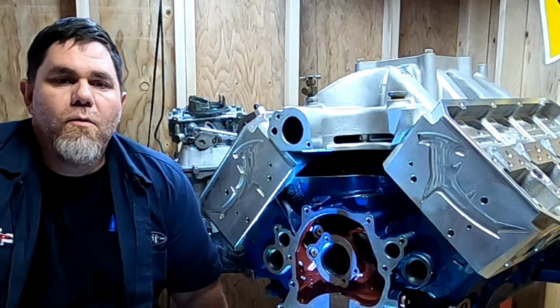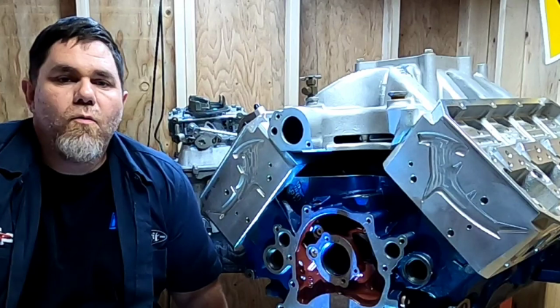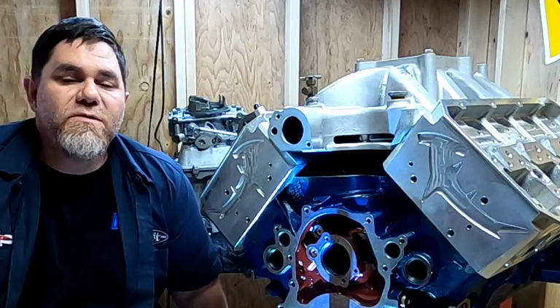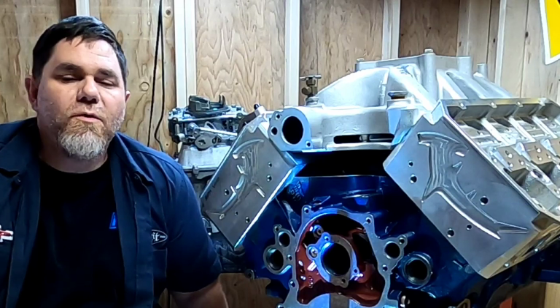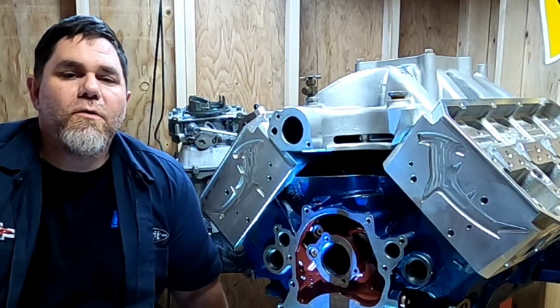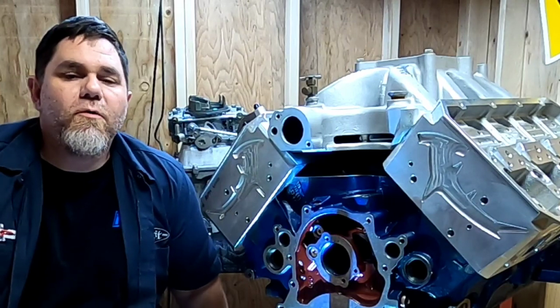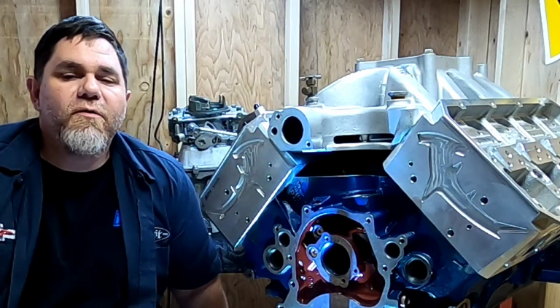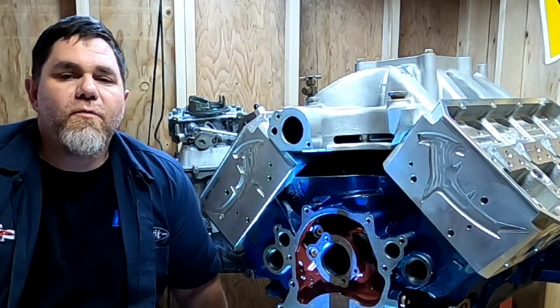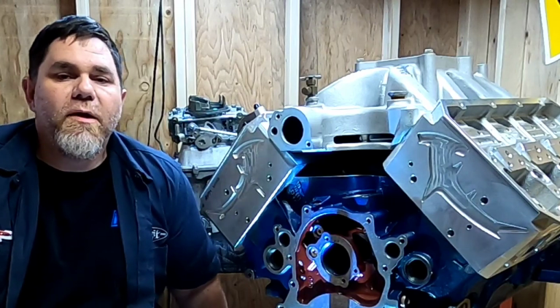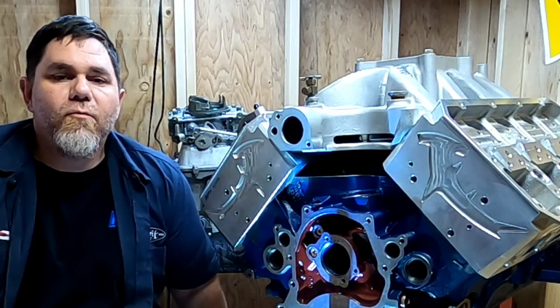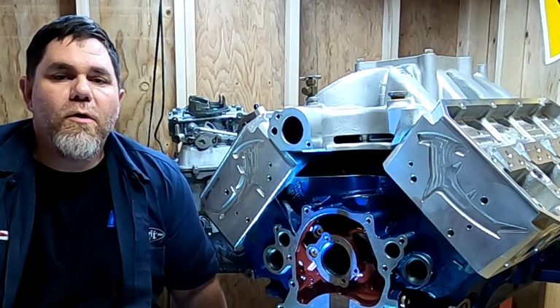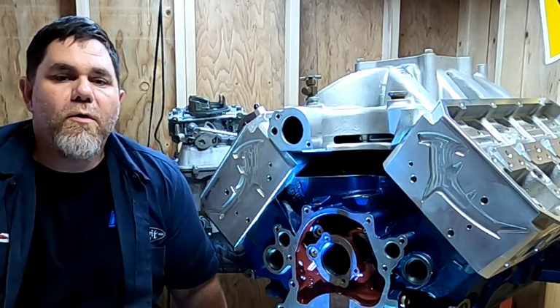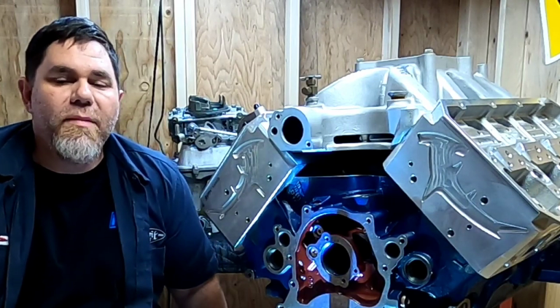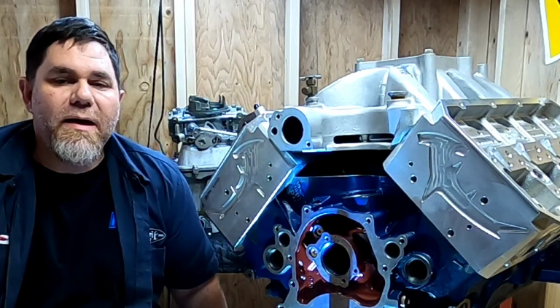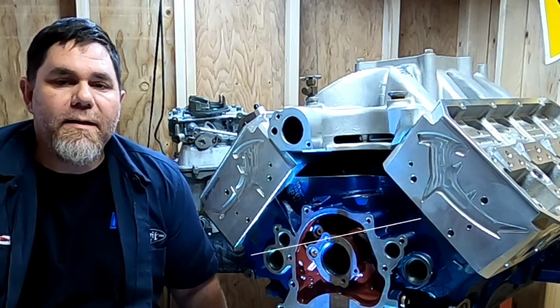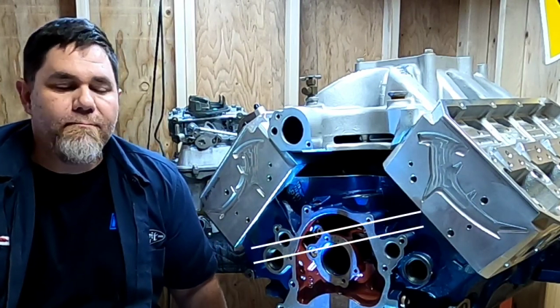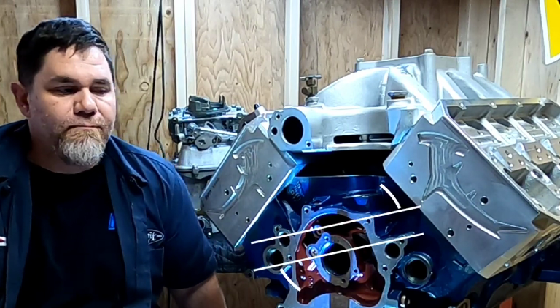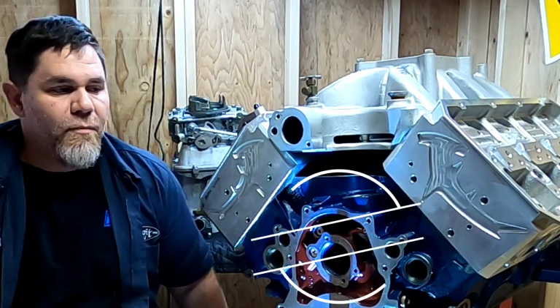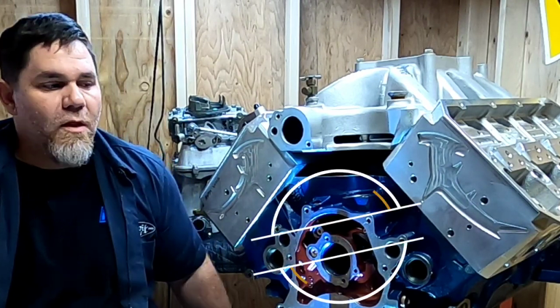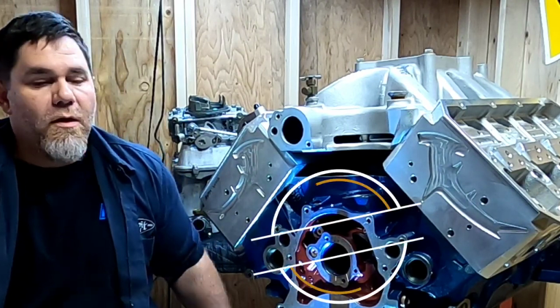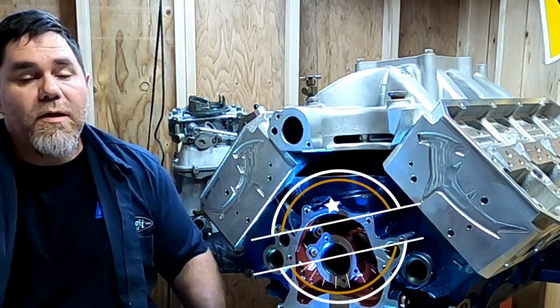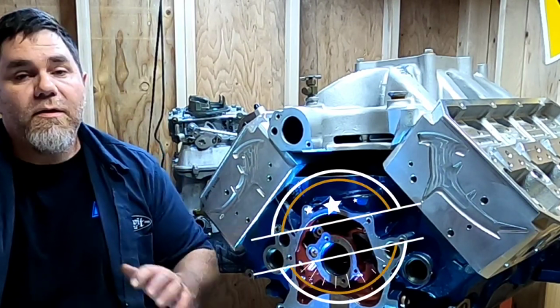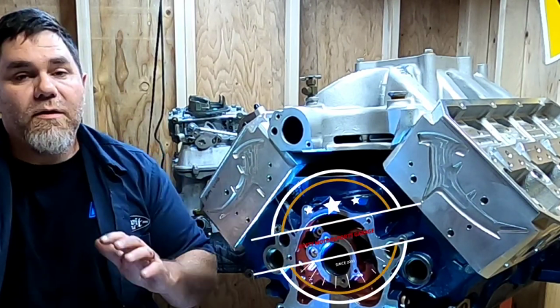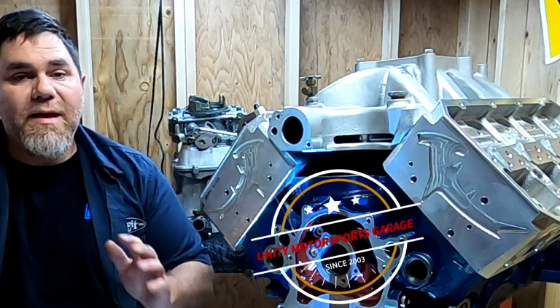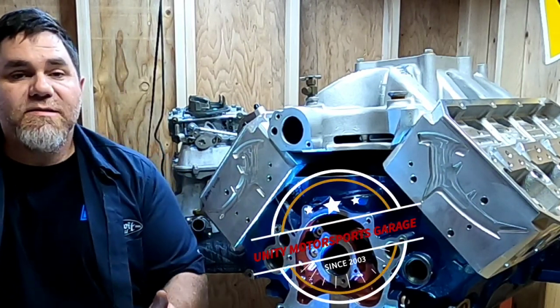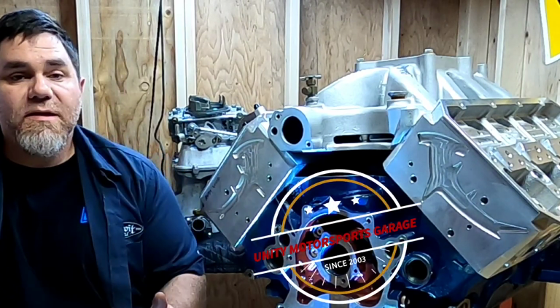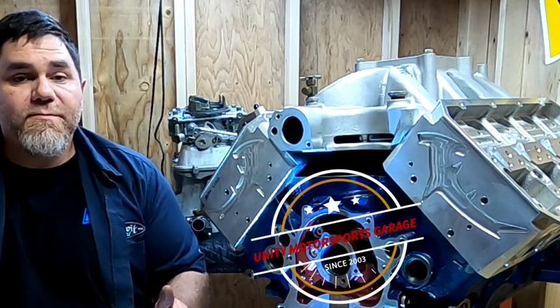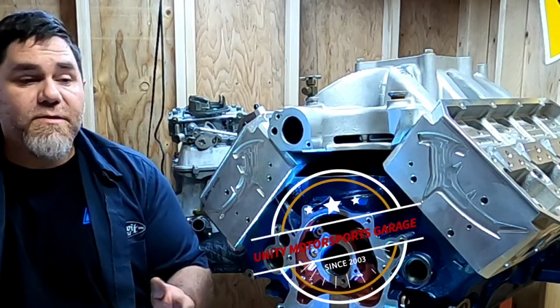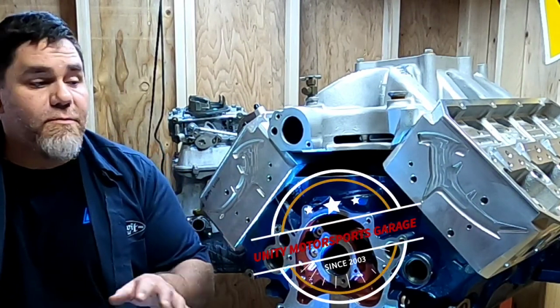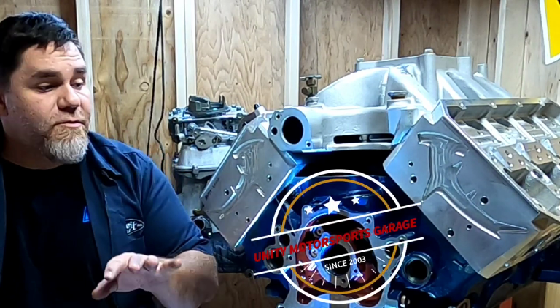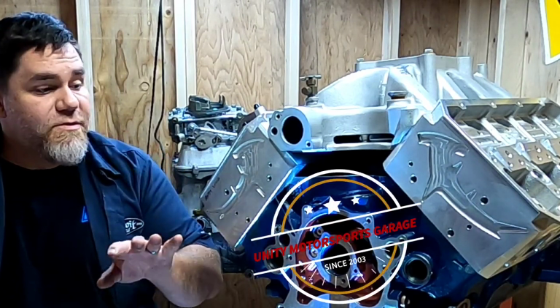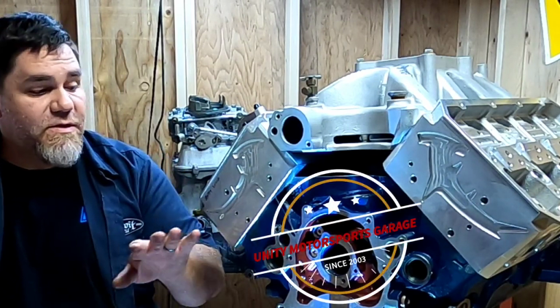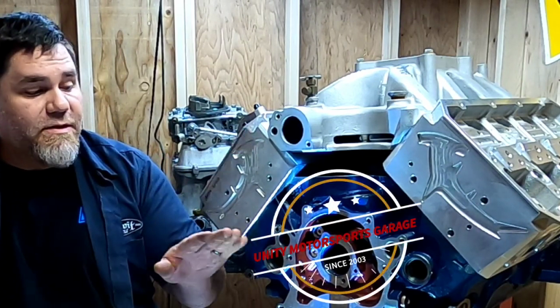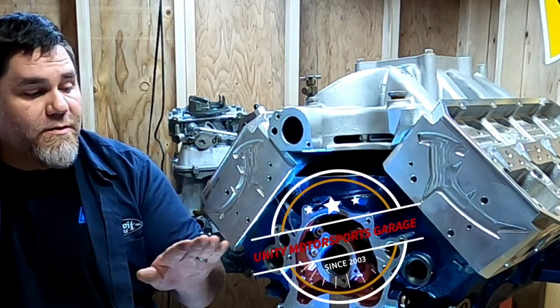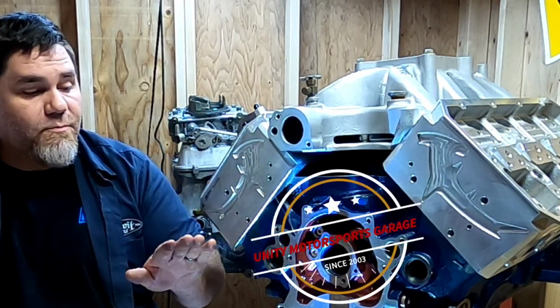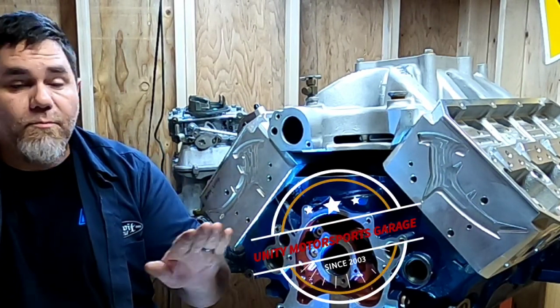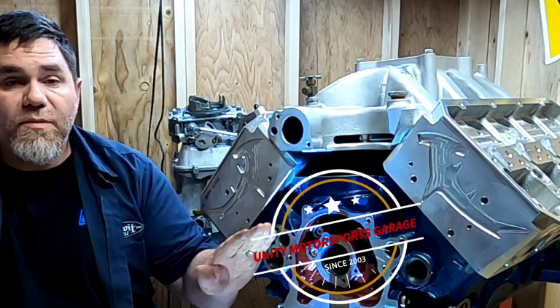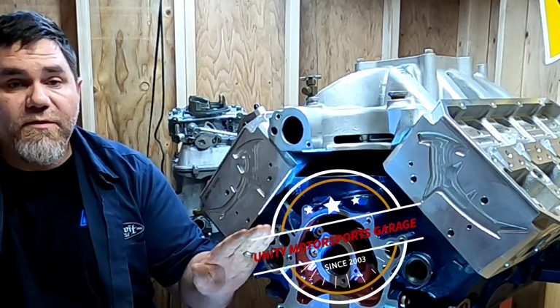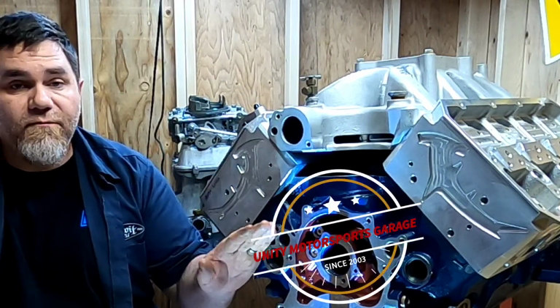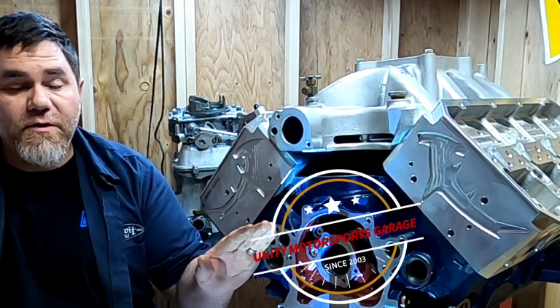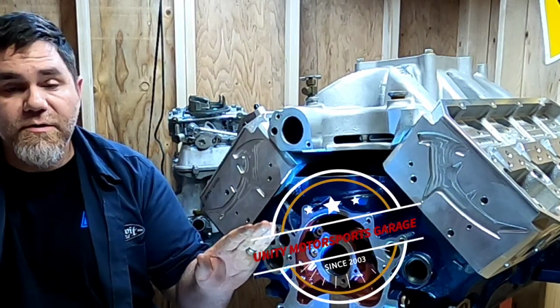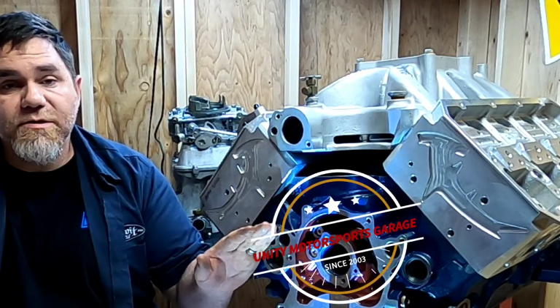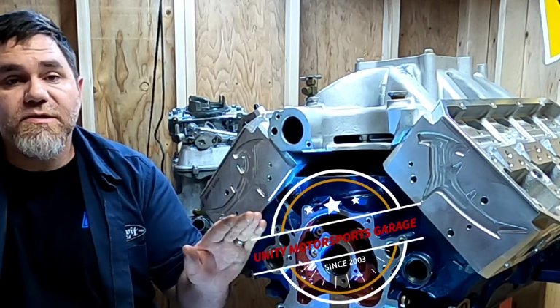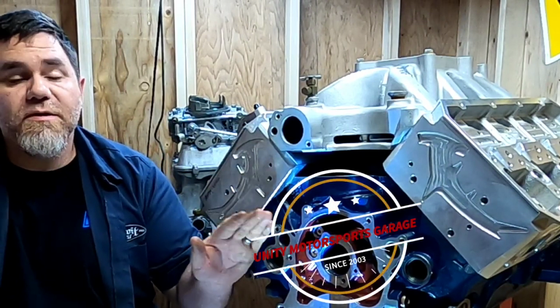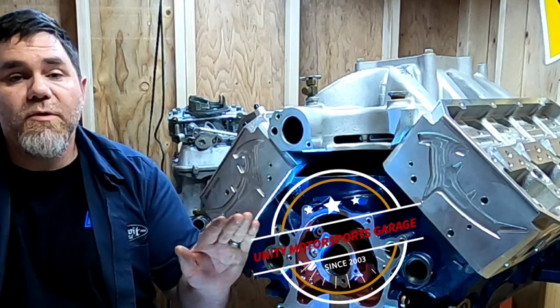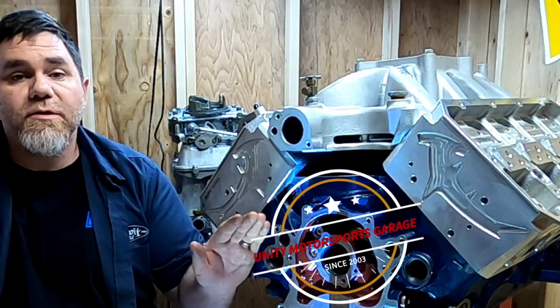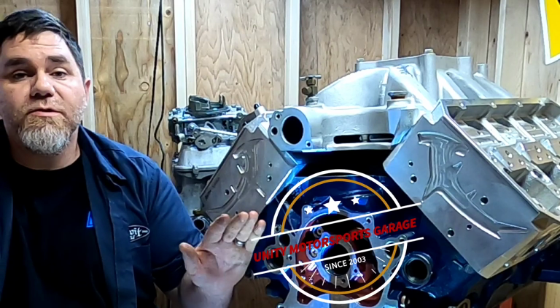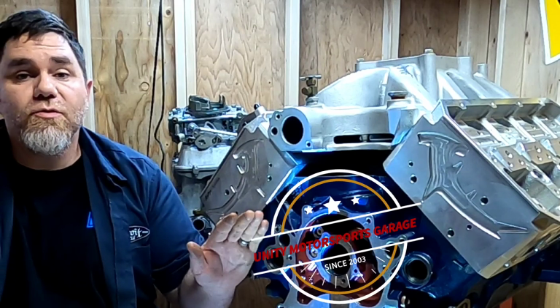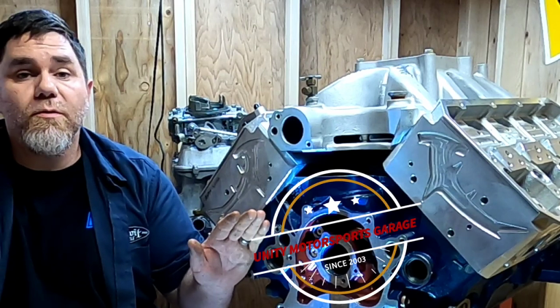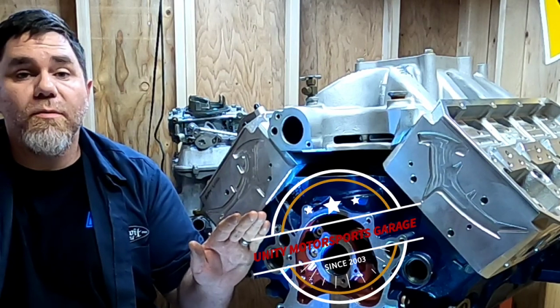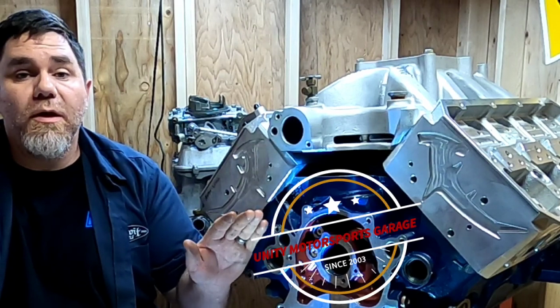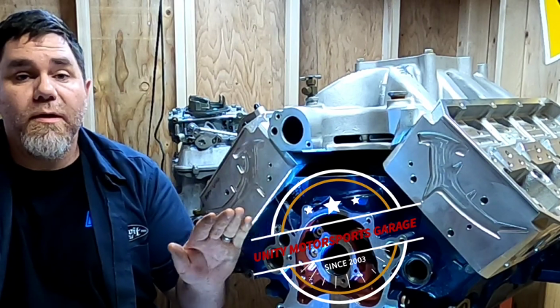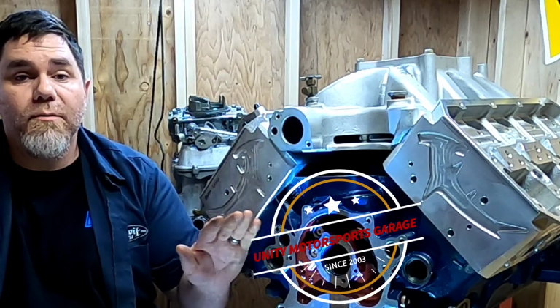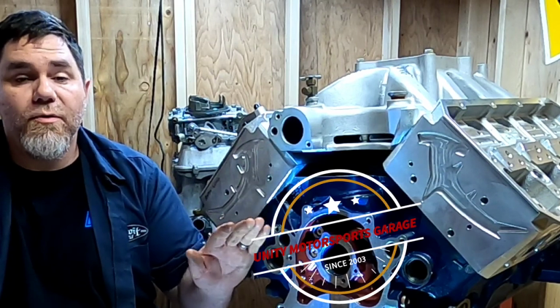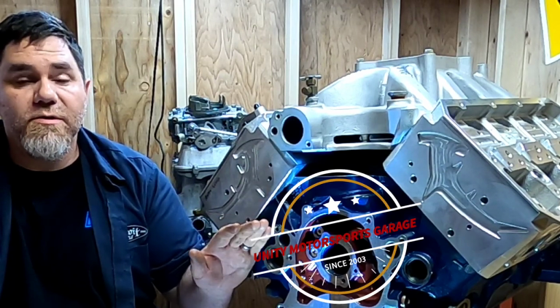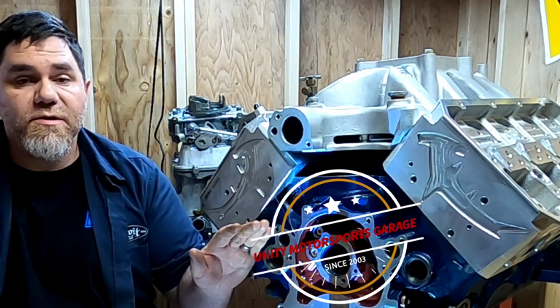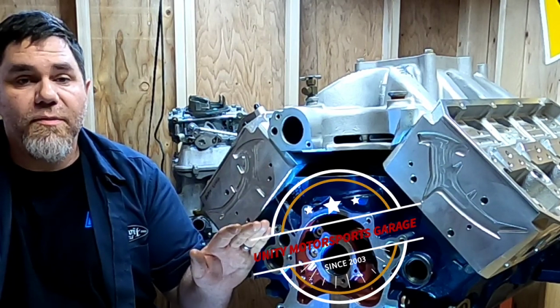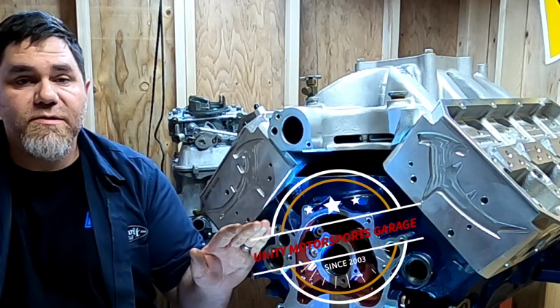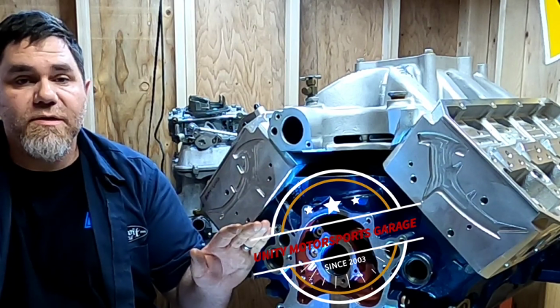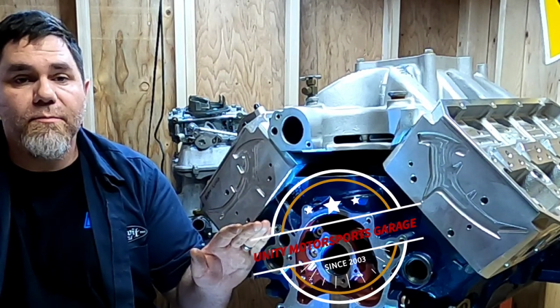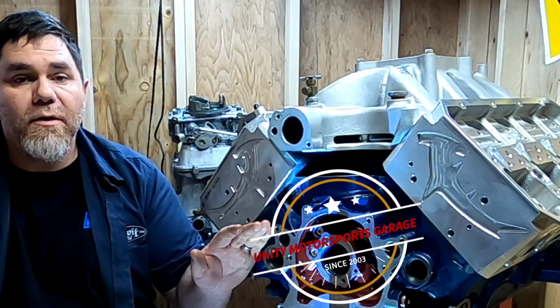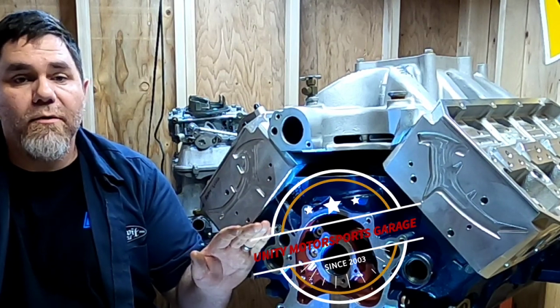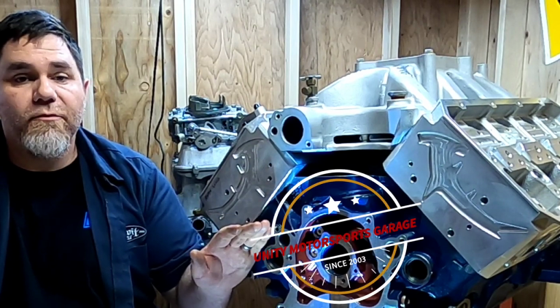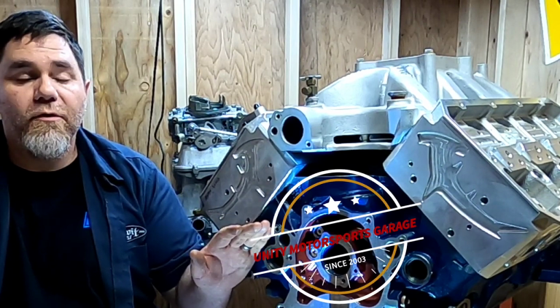What's going on everybody? Welcome back. In the last episode you've seen me finish assembling the short block in Project Mixed Up Boss.